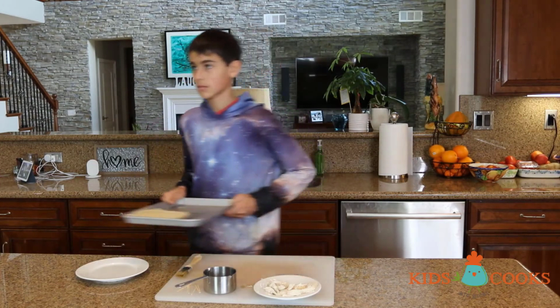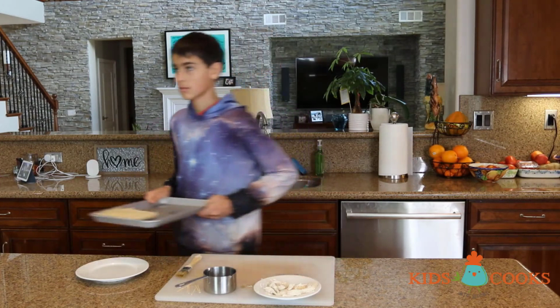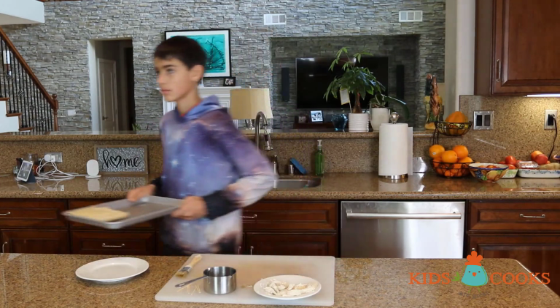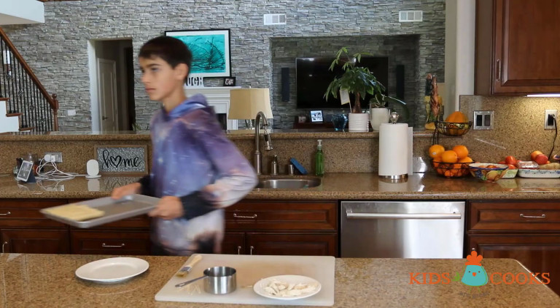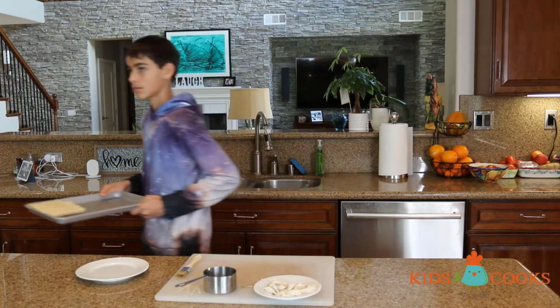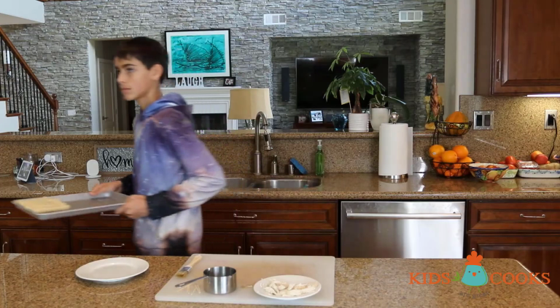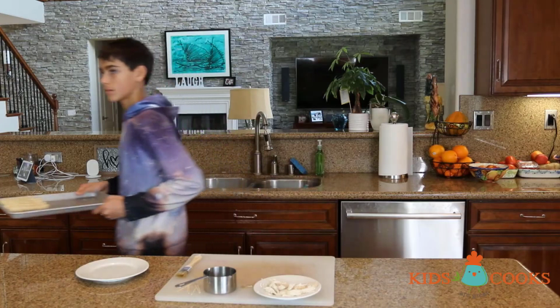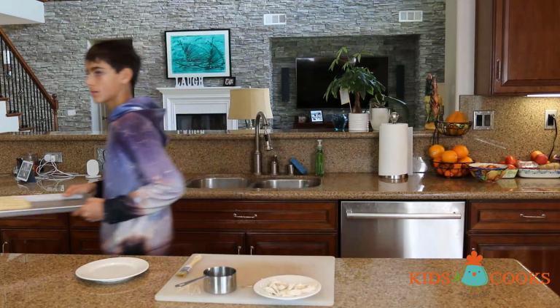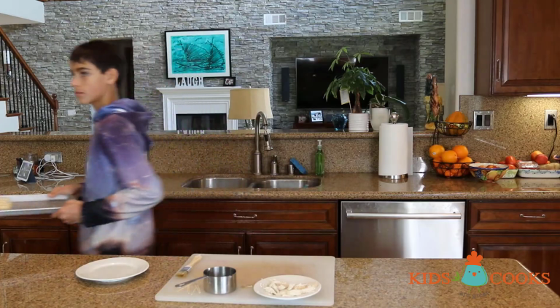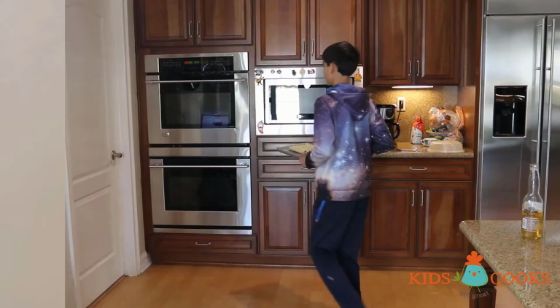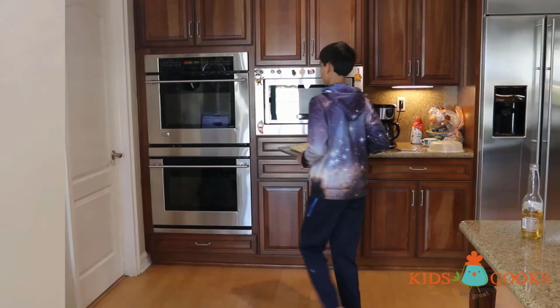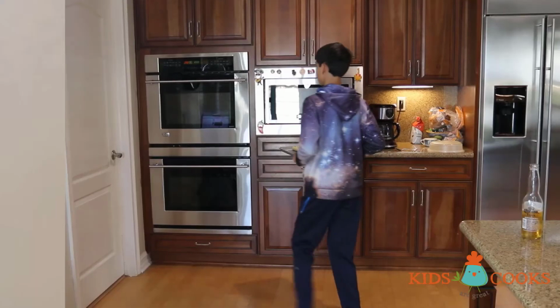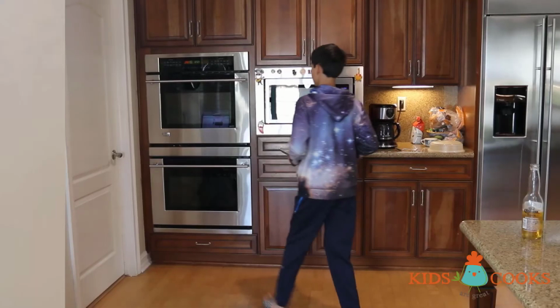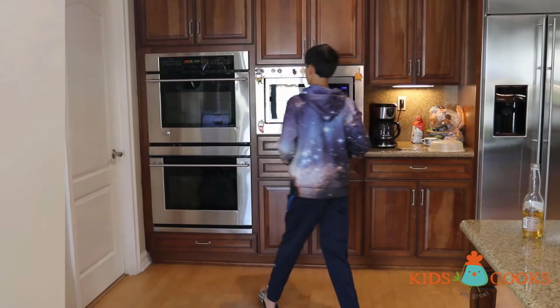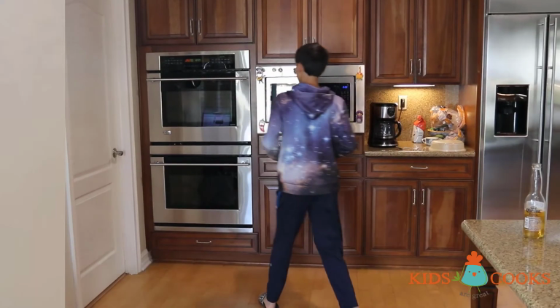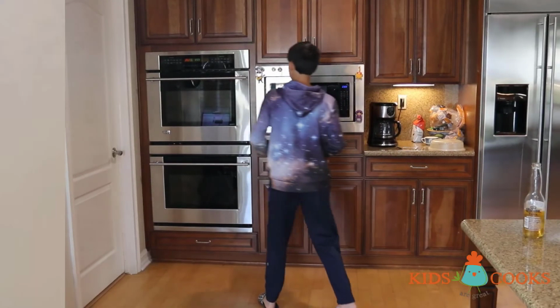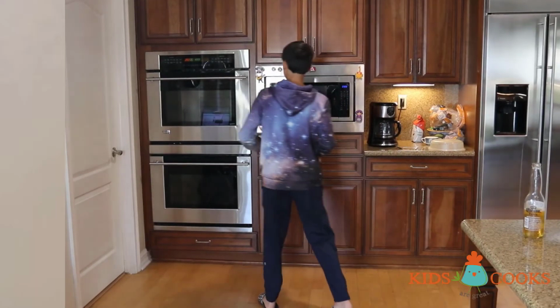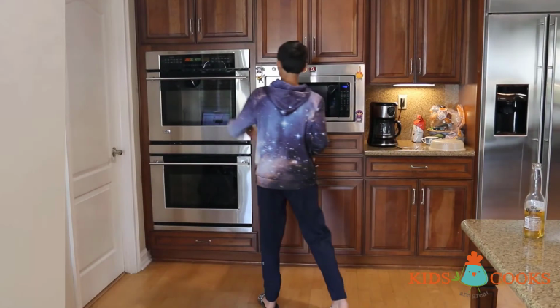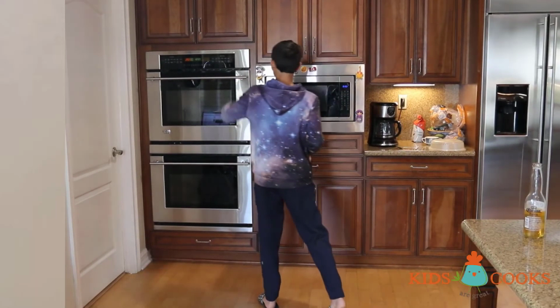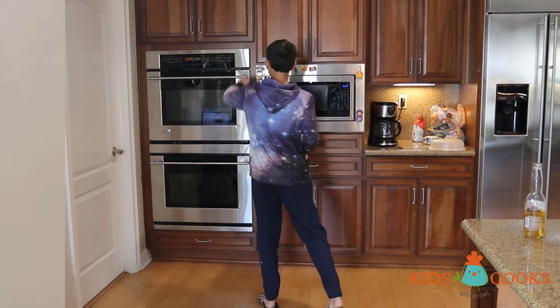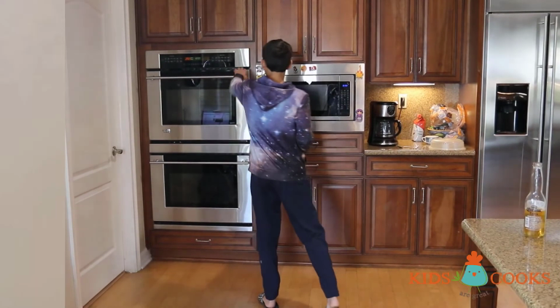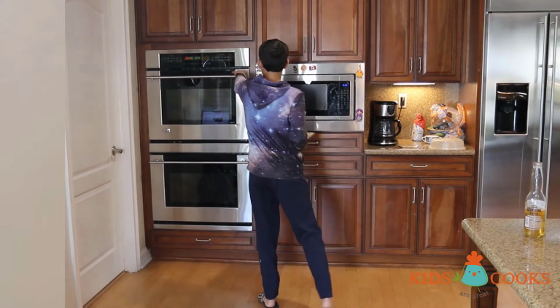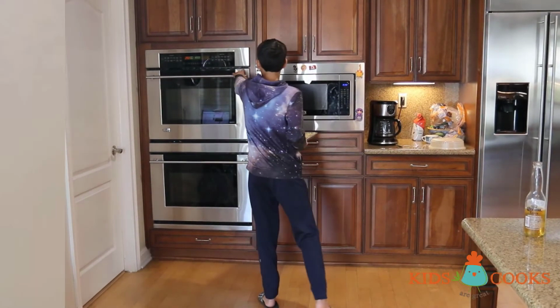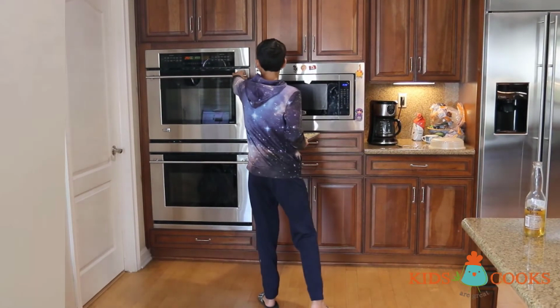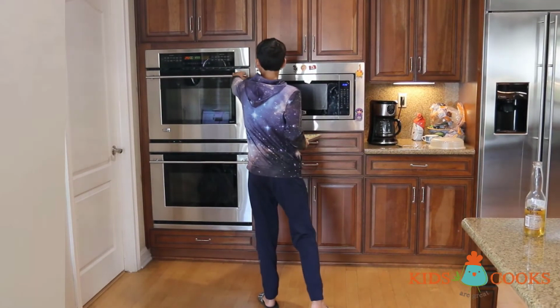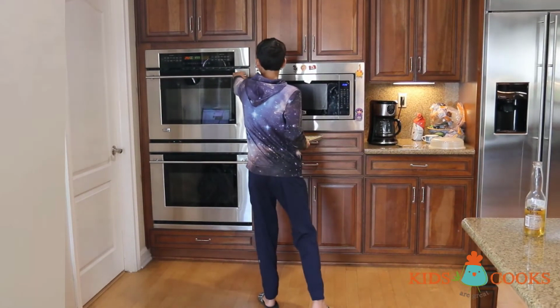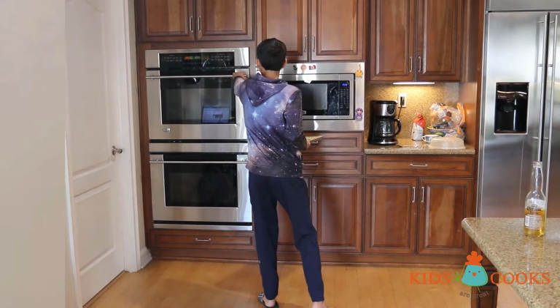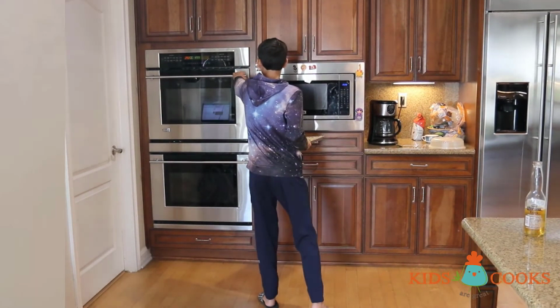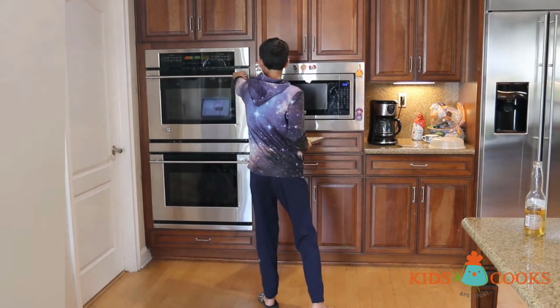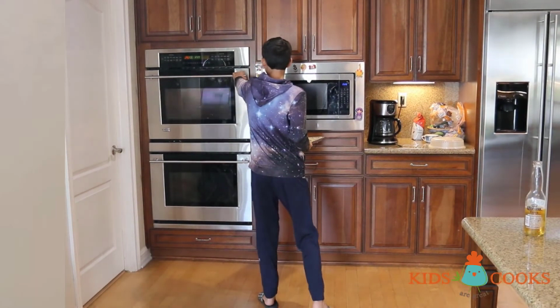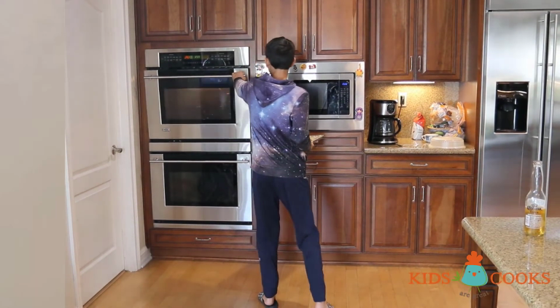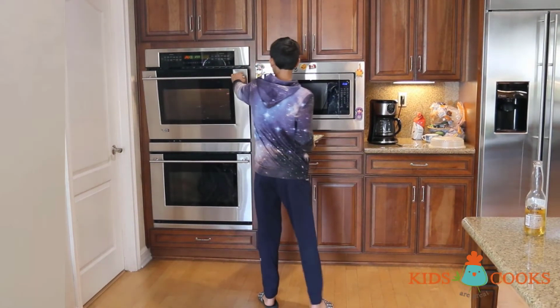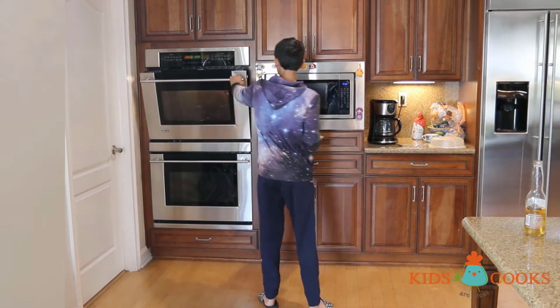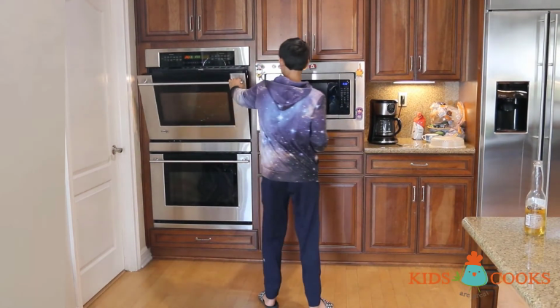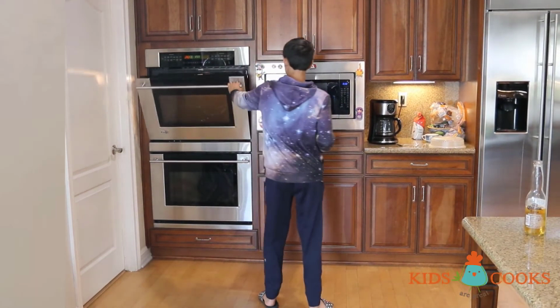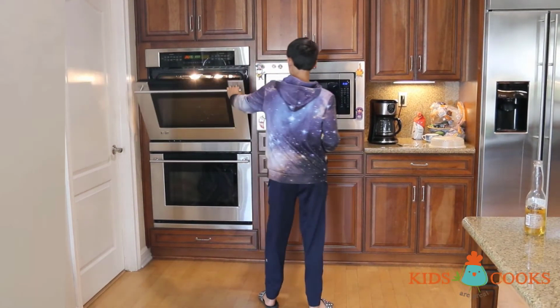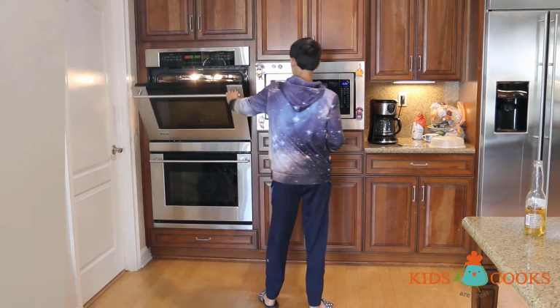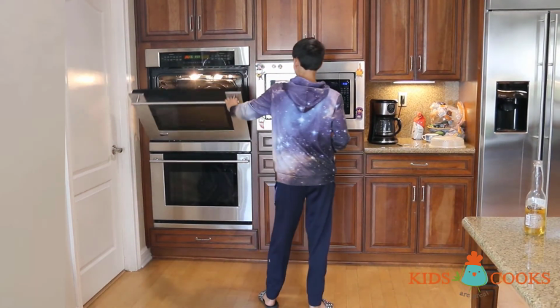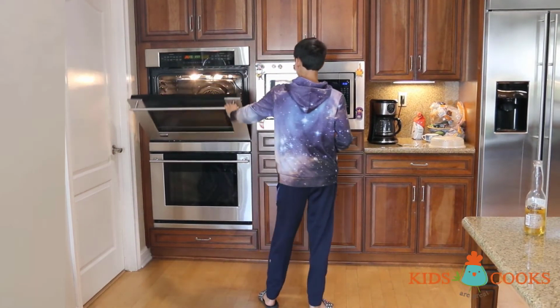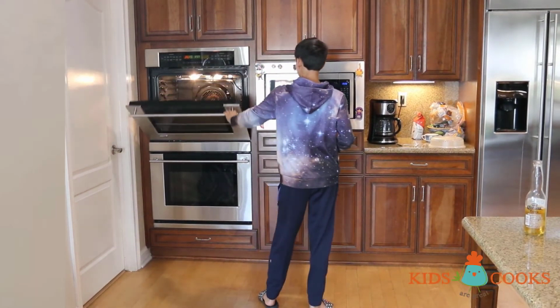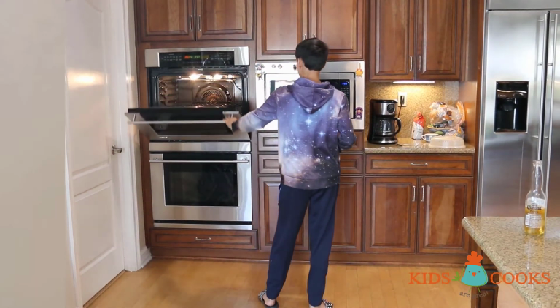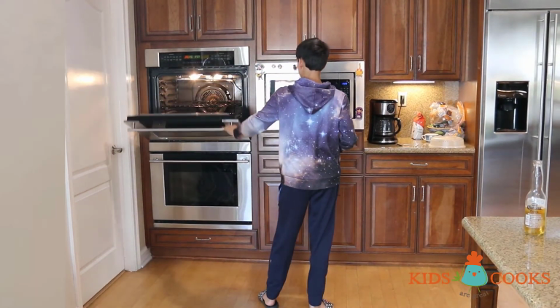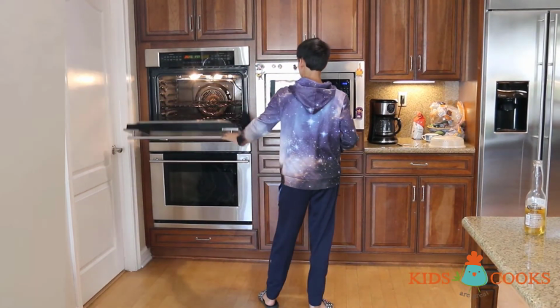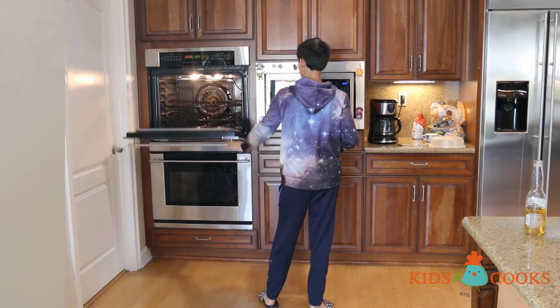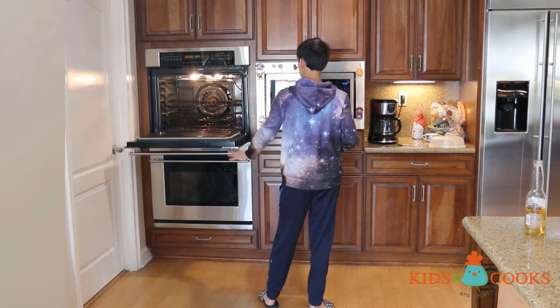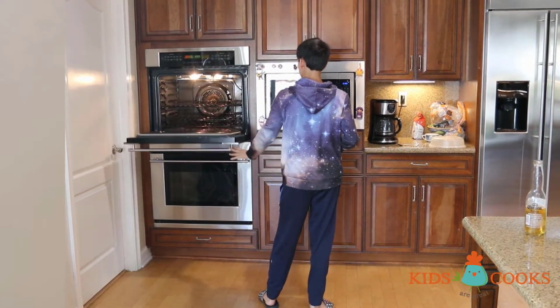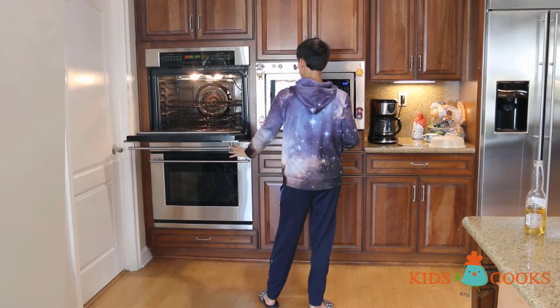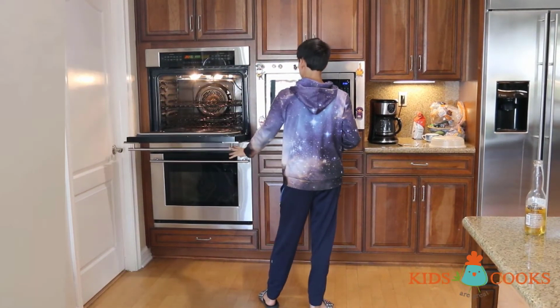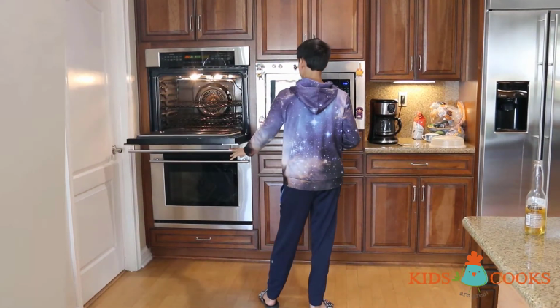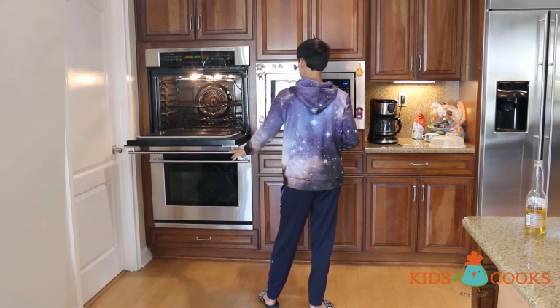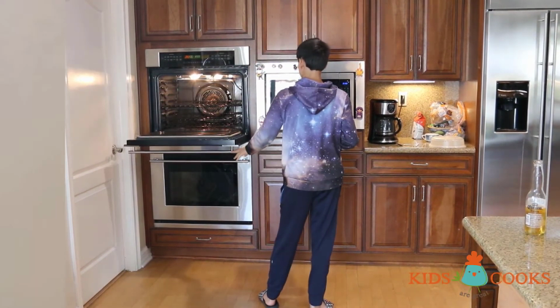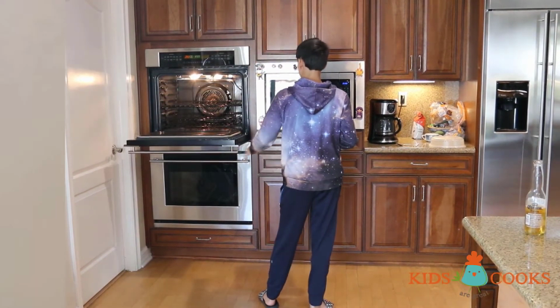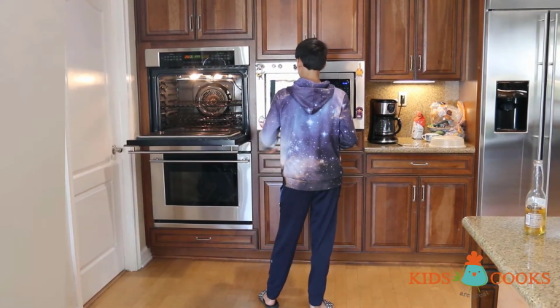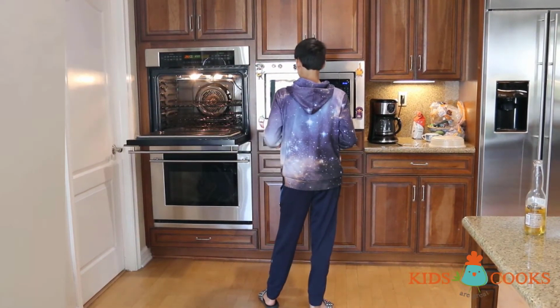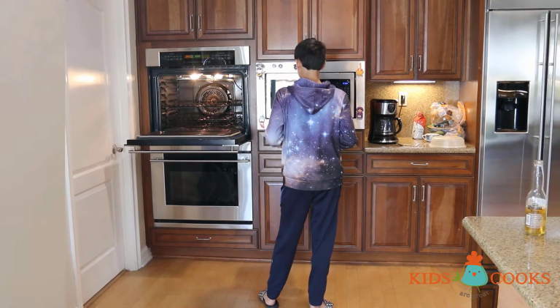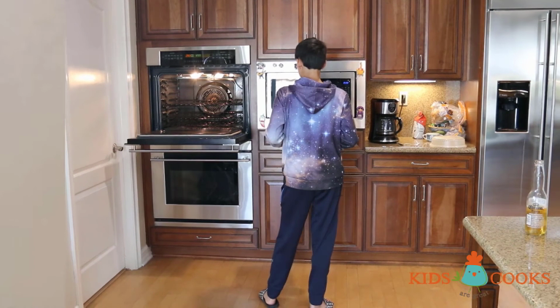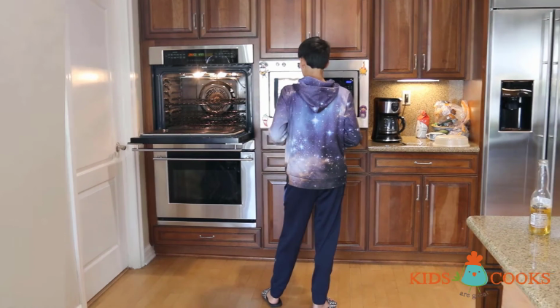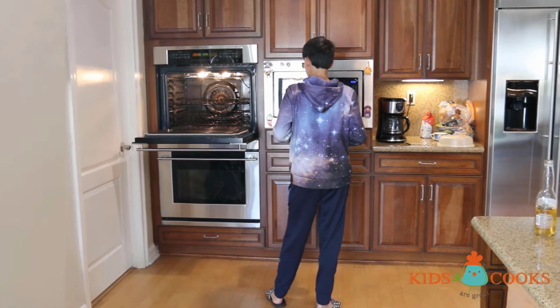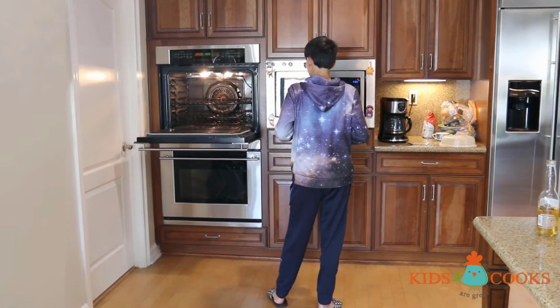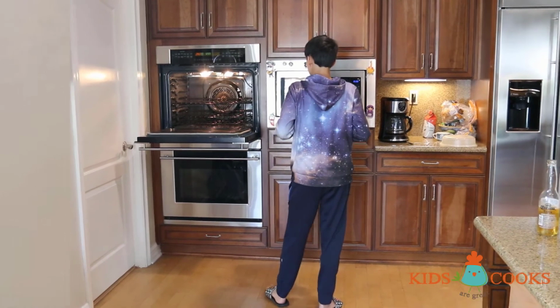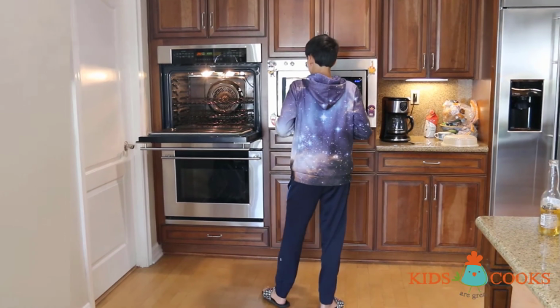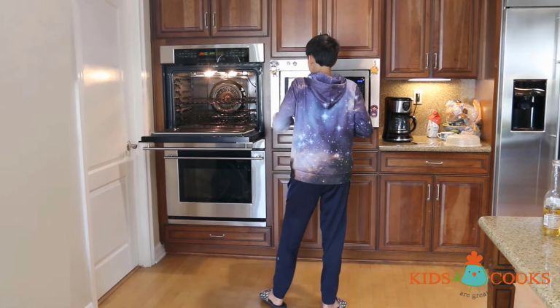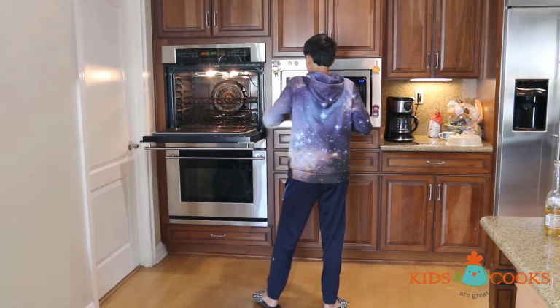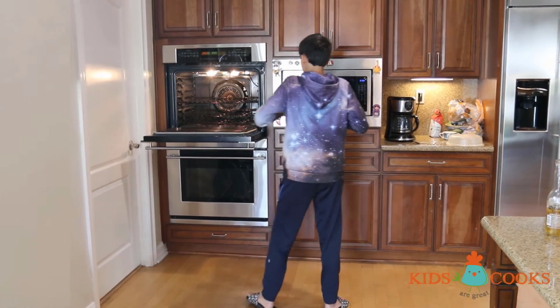Now I'm going to put them in the oven which I preheated to 320 degrees for about 25 minutes.